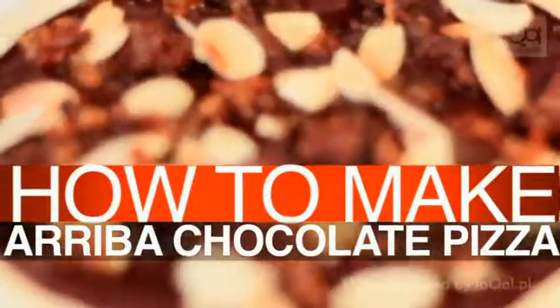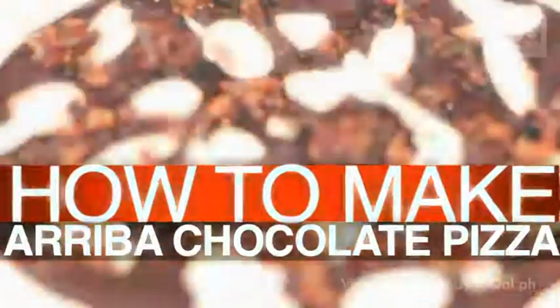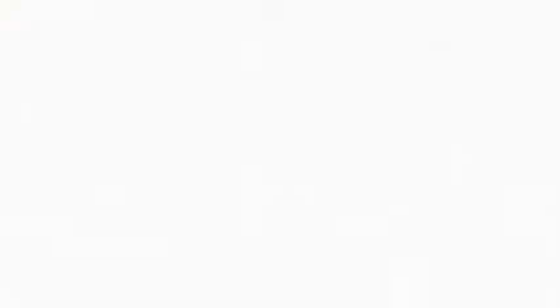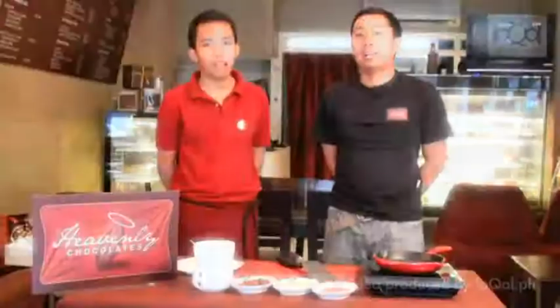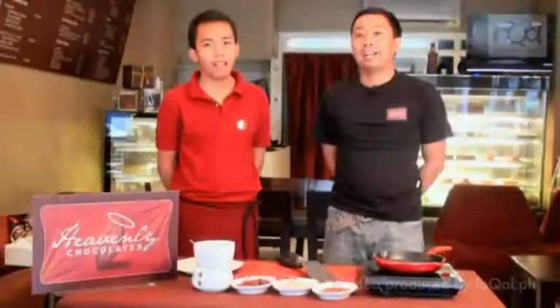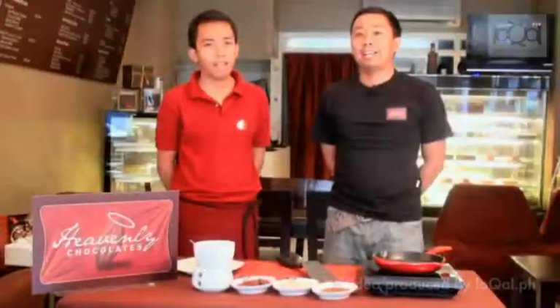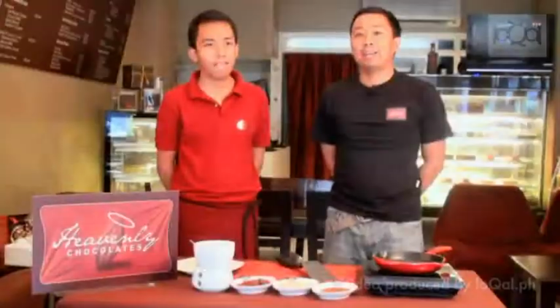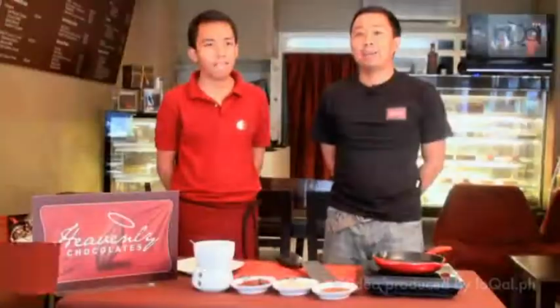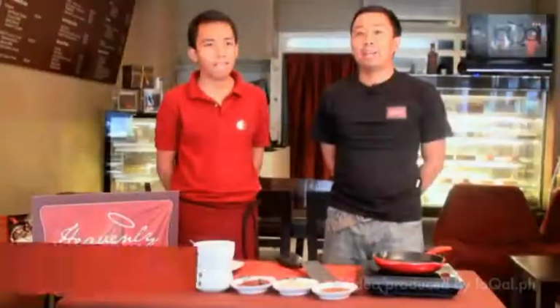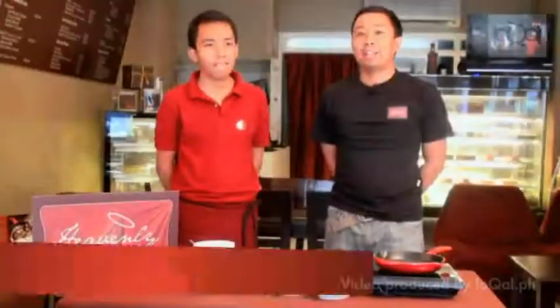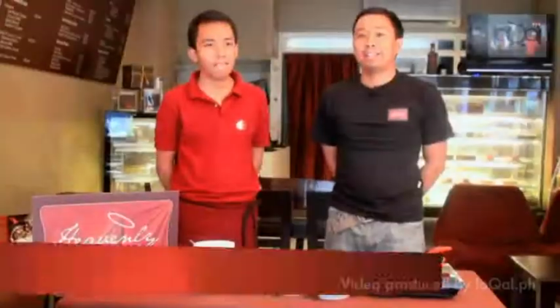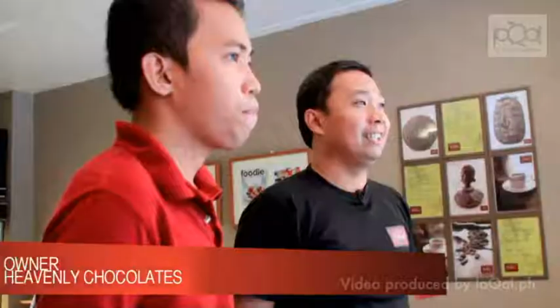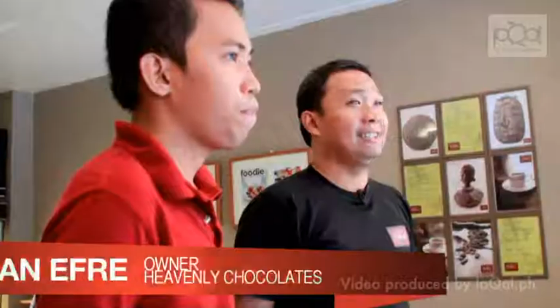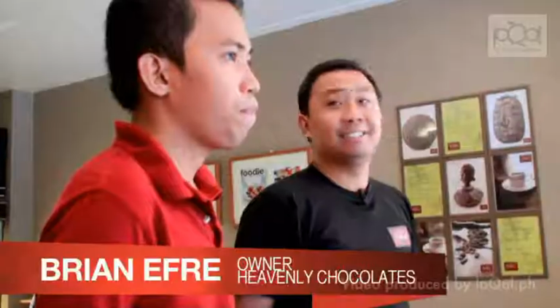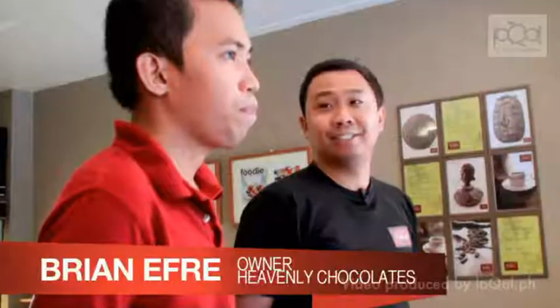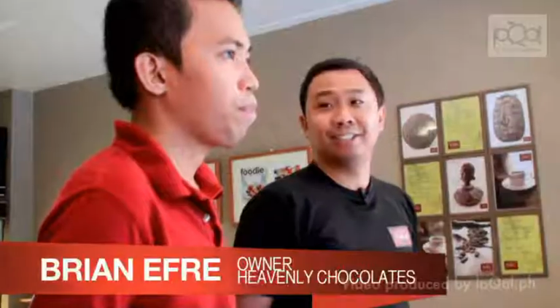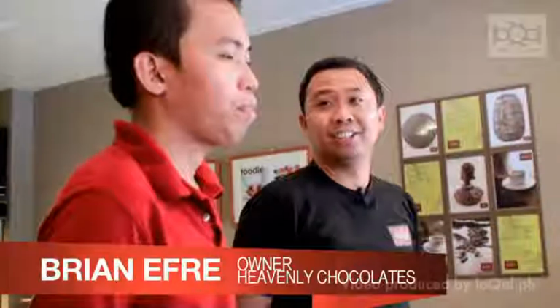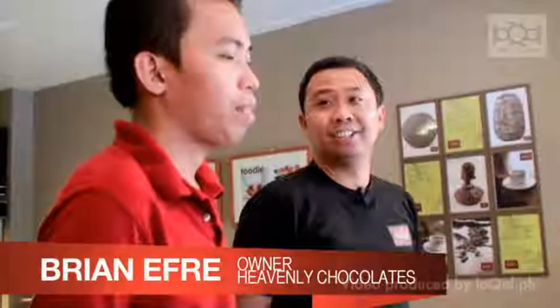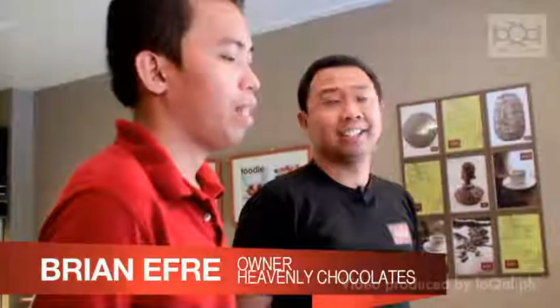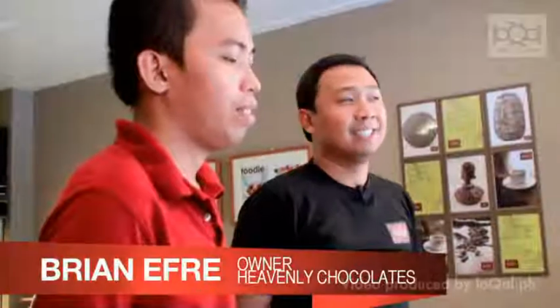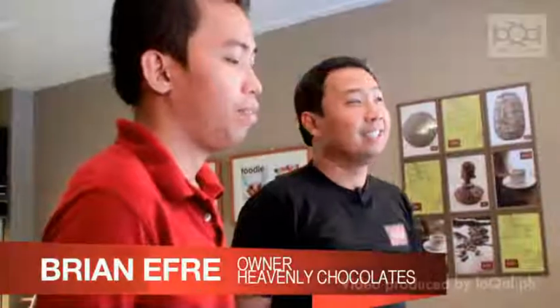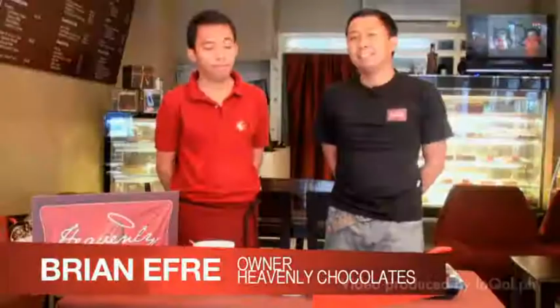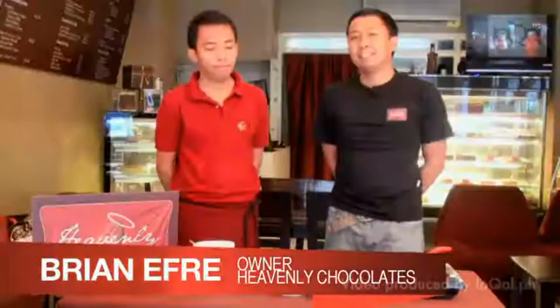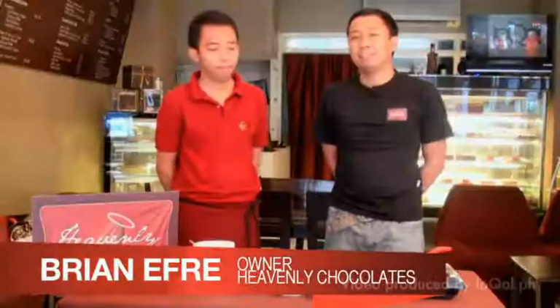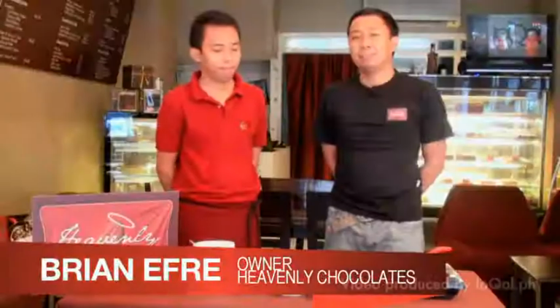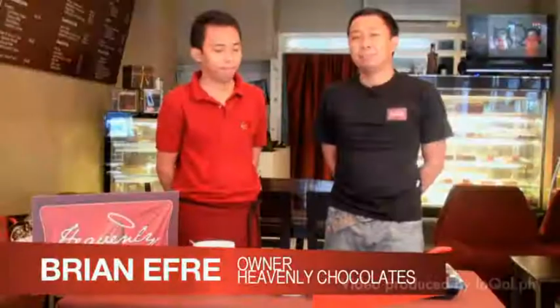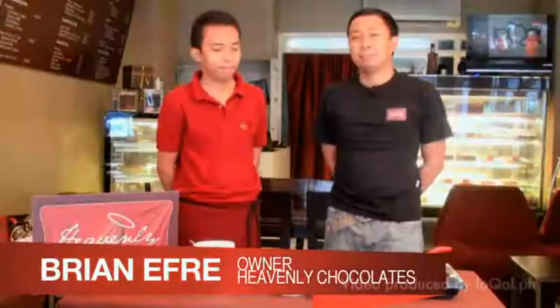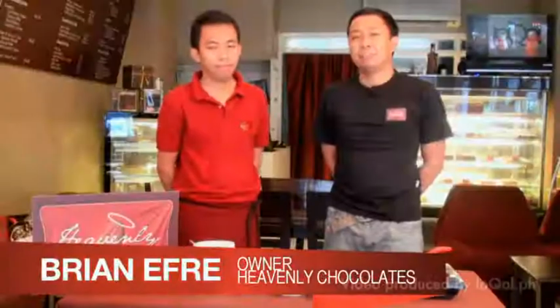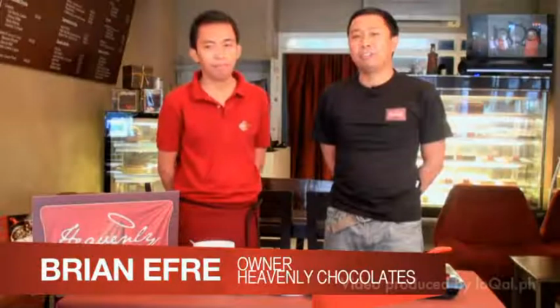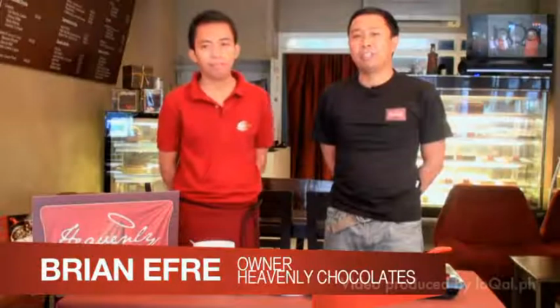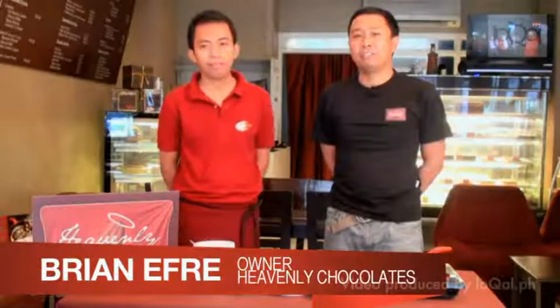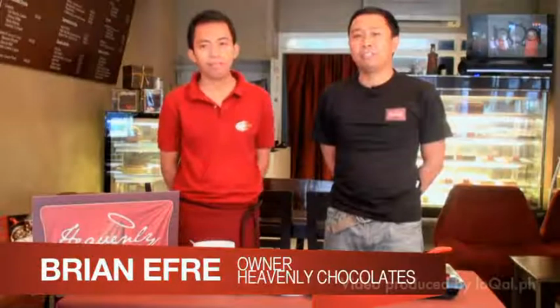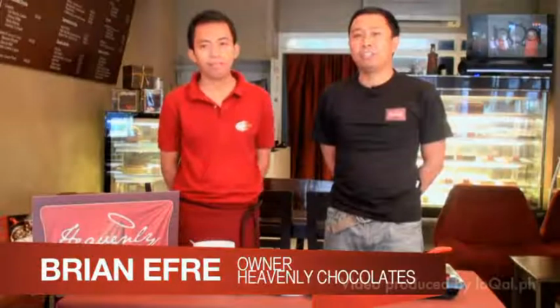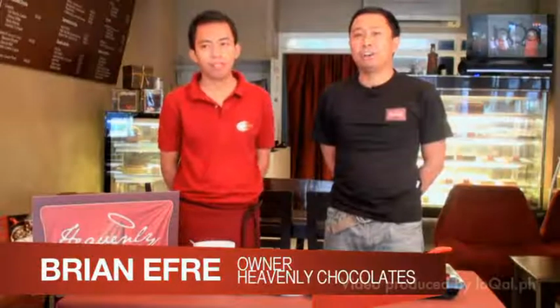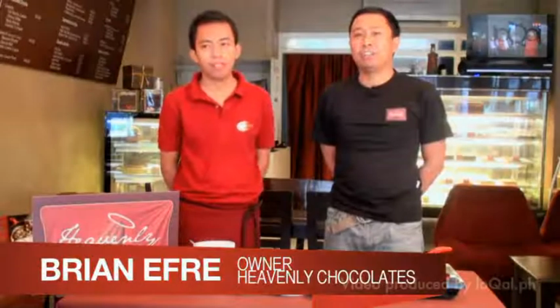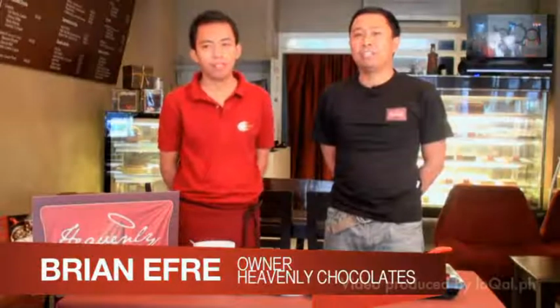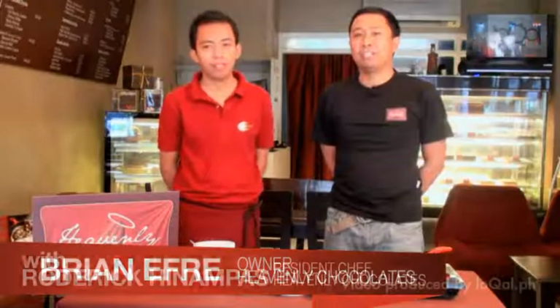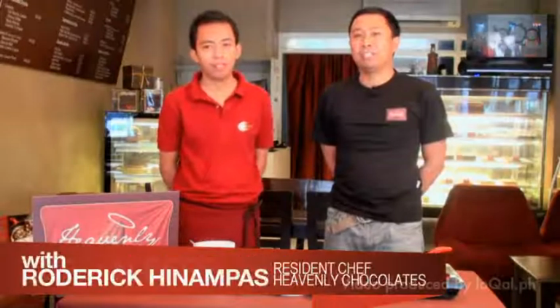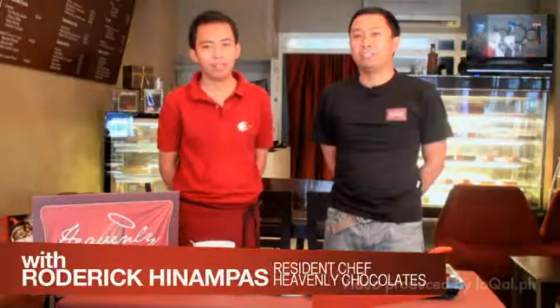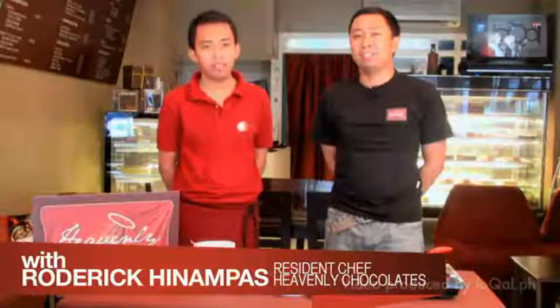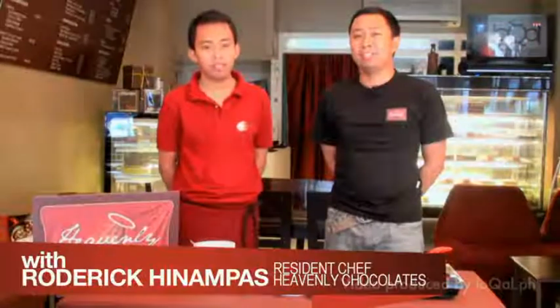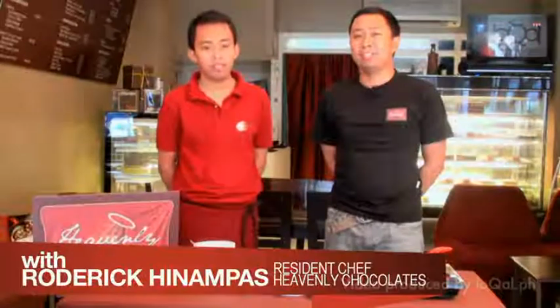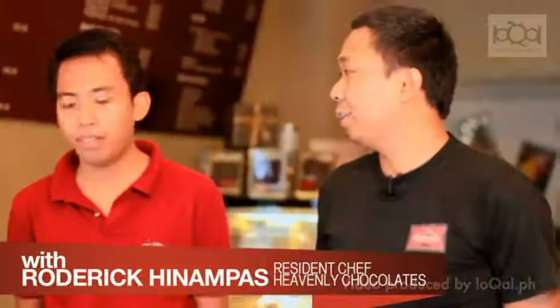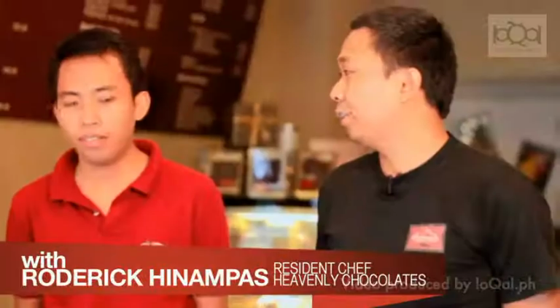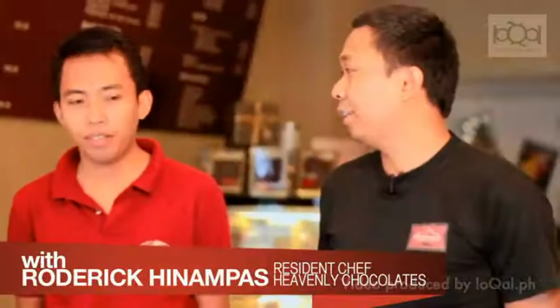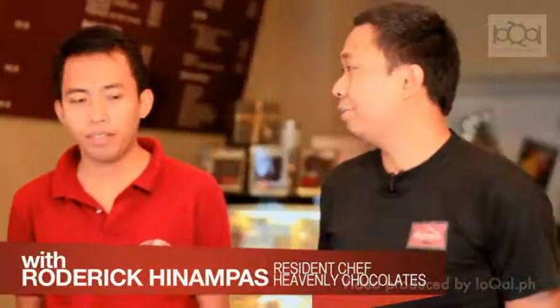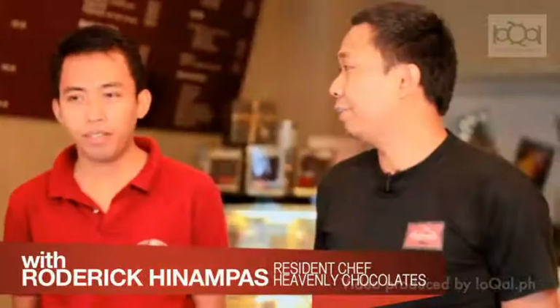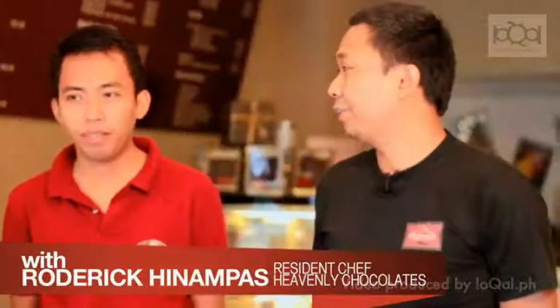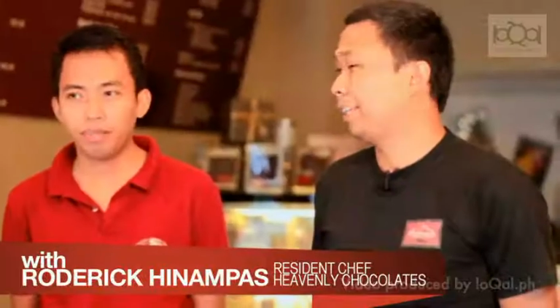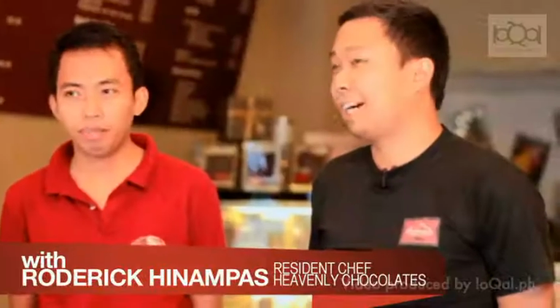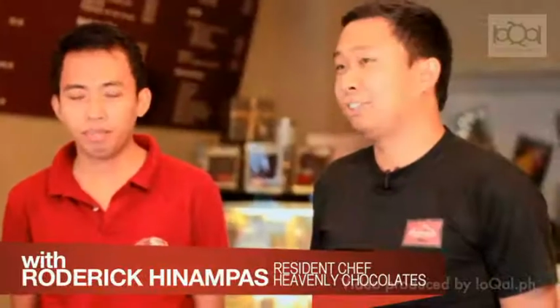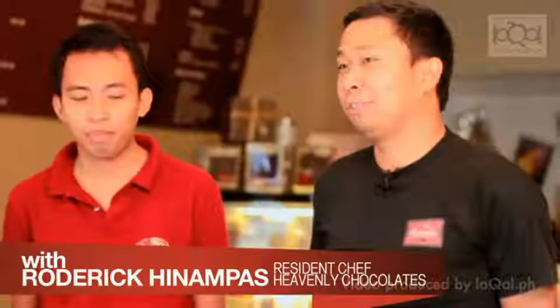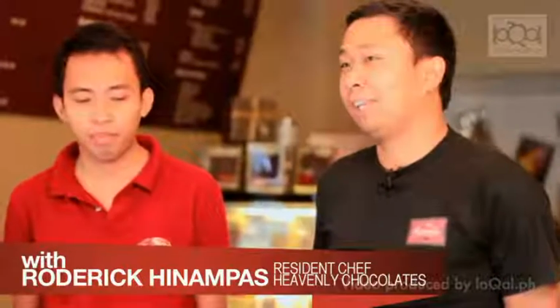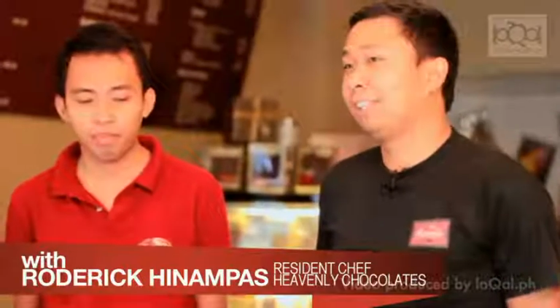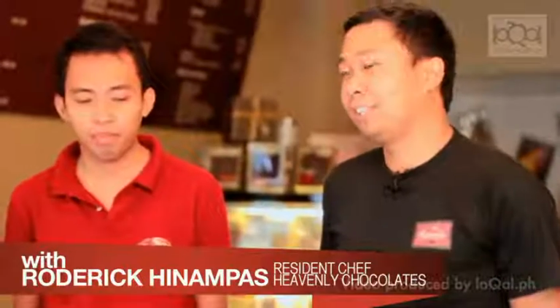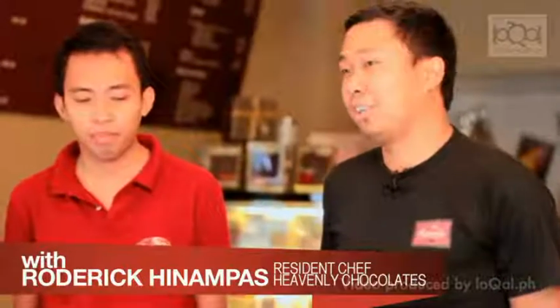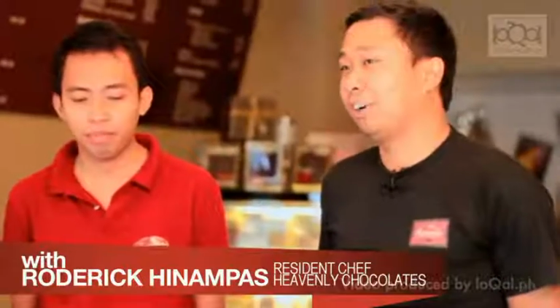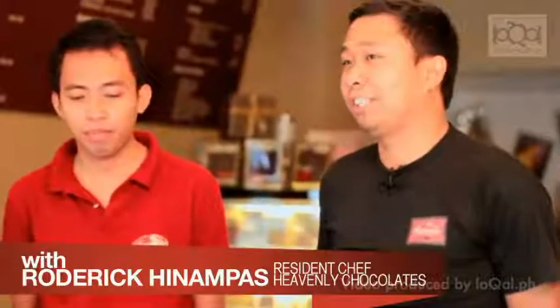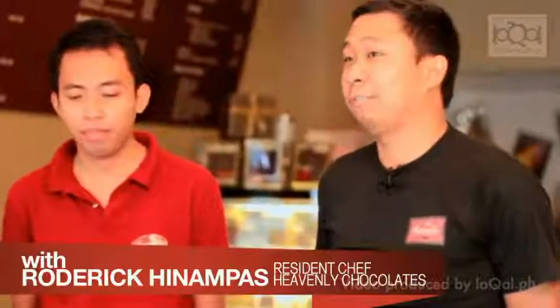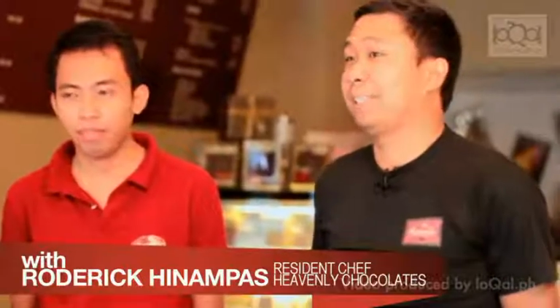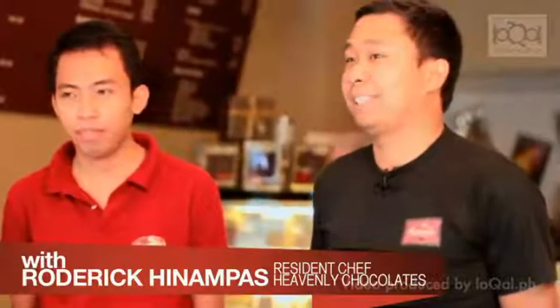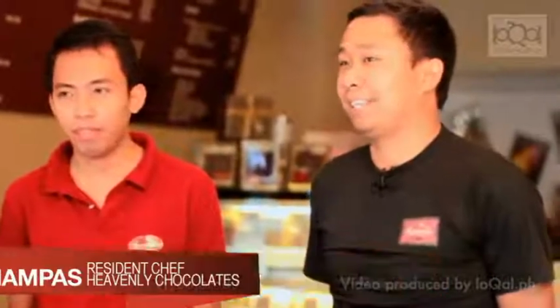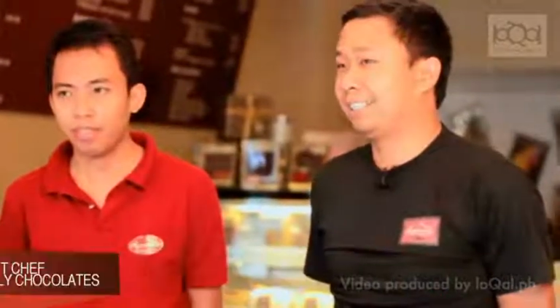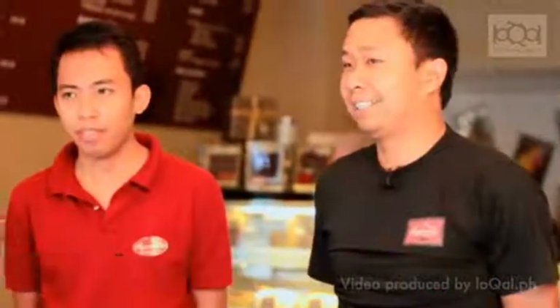Hi, I'm Brian and this is Roderick, from Heavenly Chocolates. Today he's going to demonstrate how to make chocolate pizza.